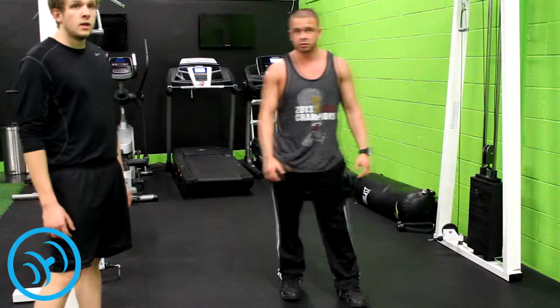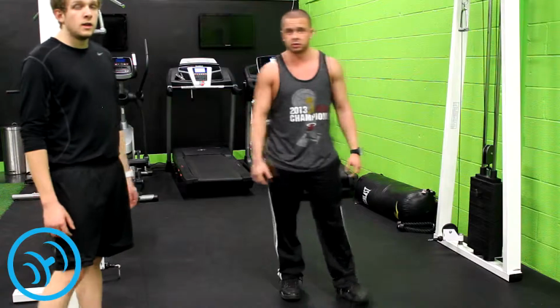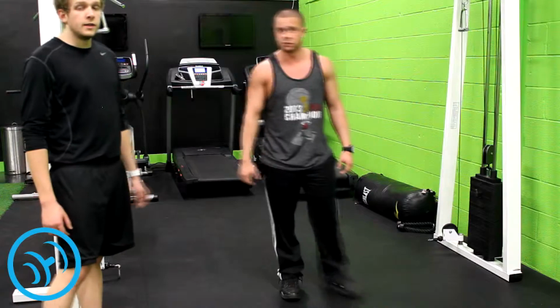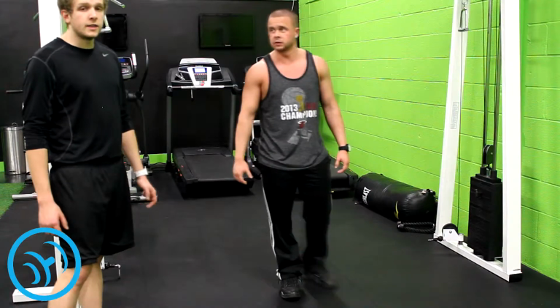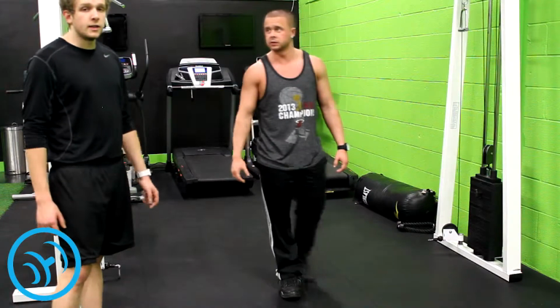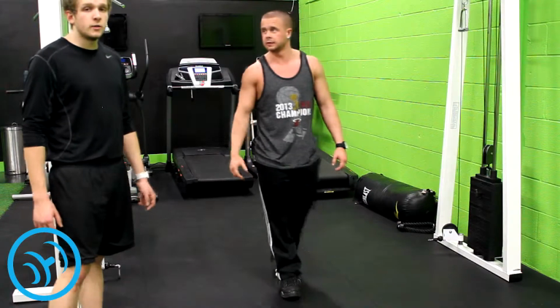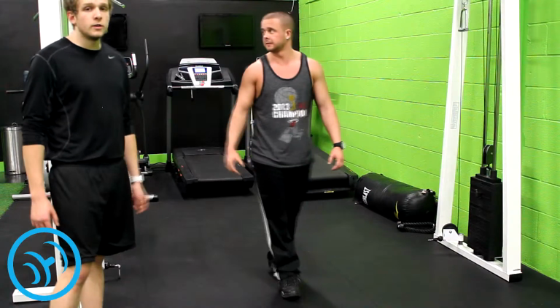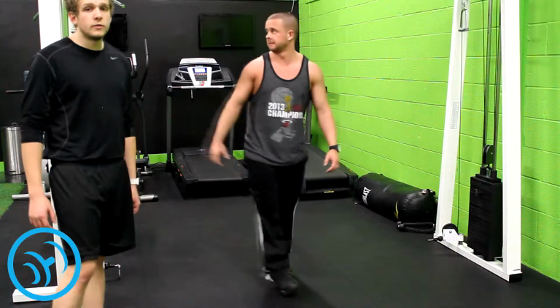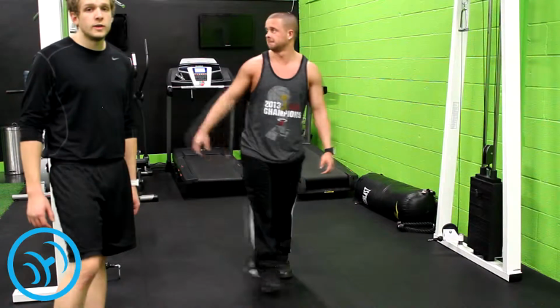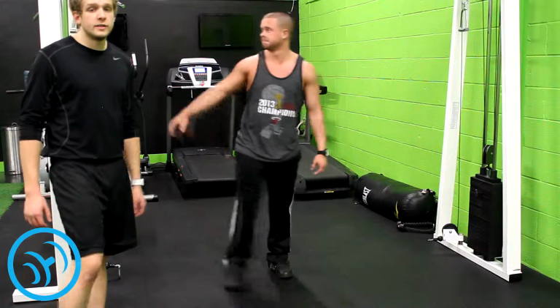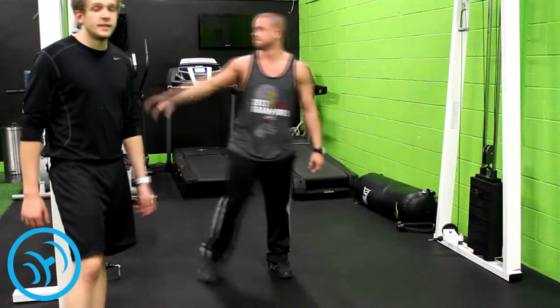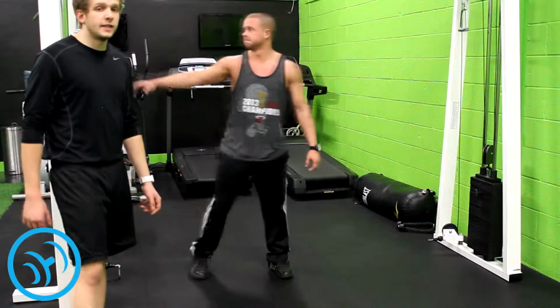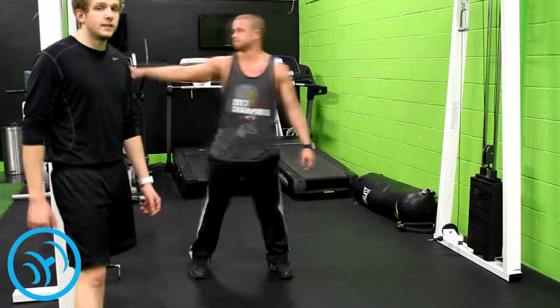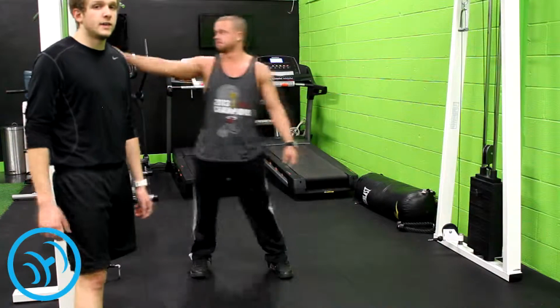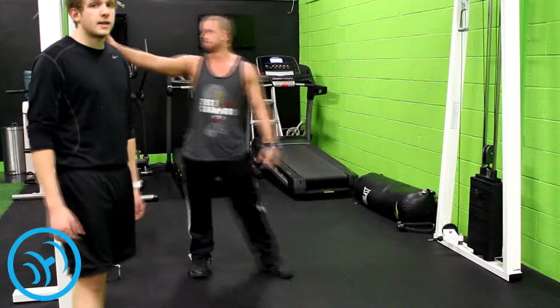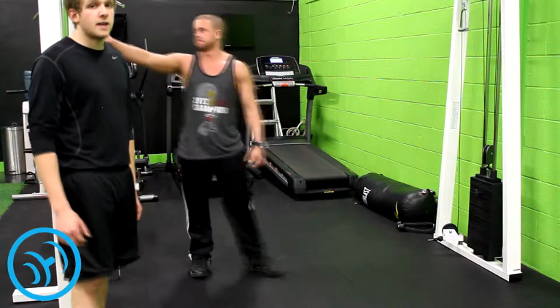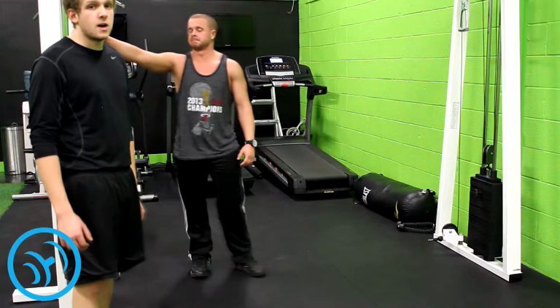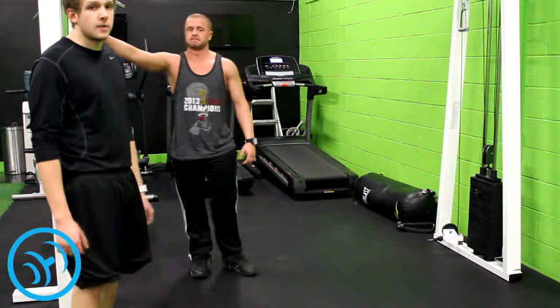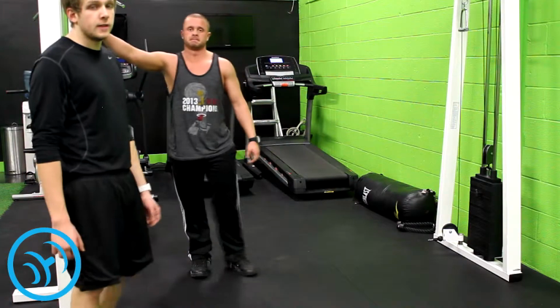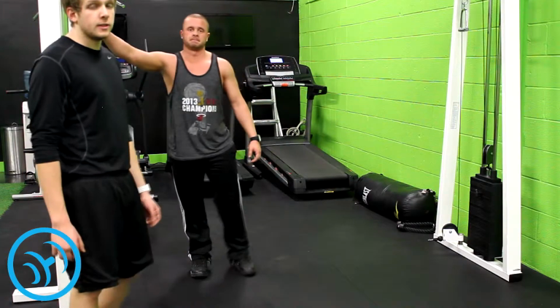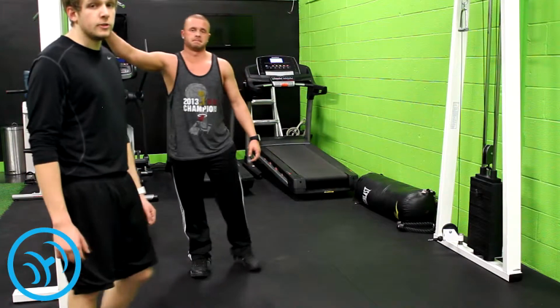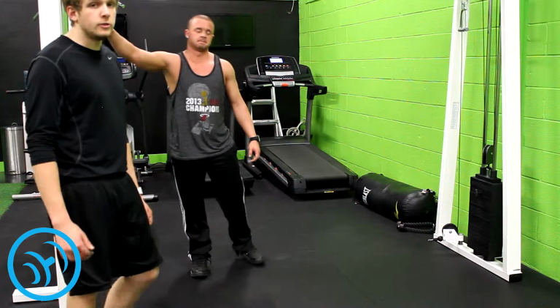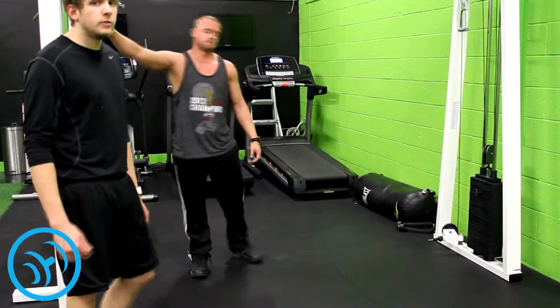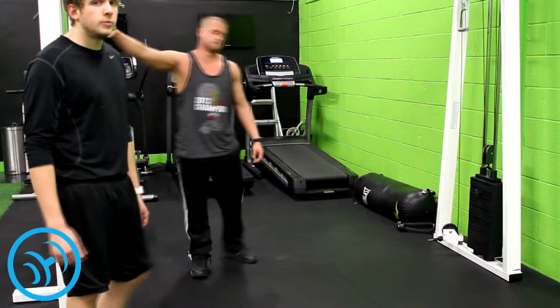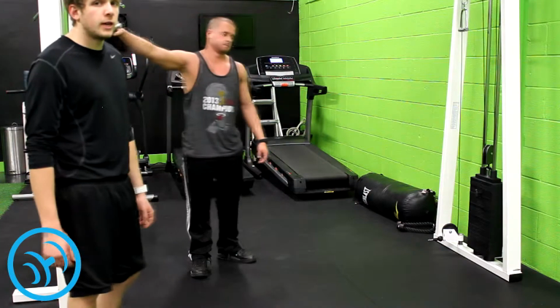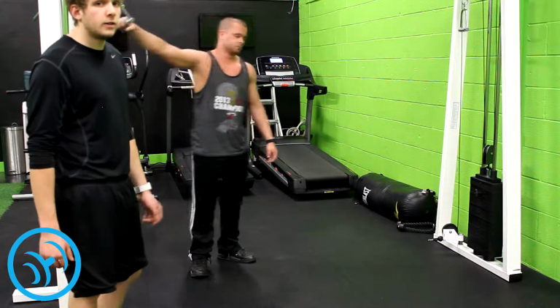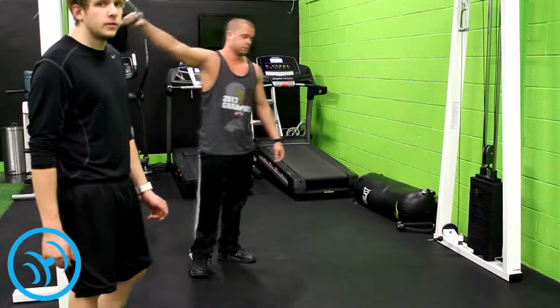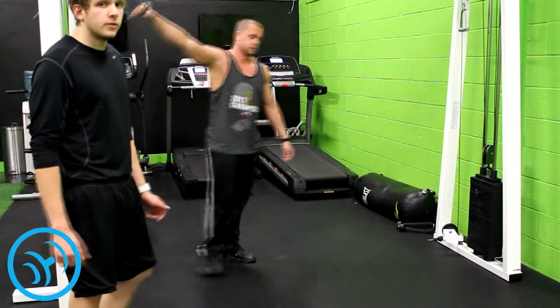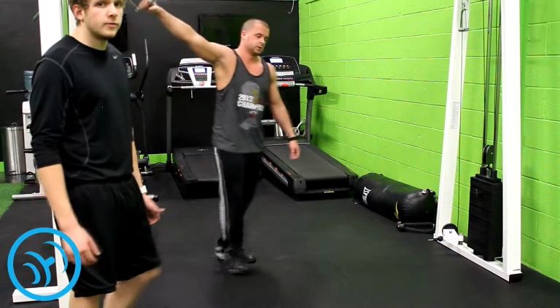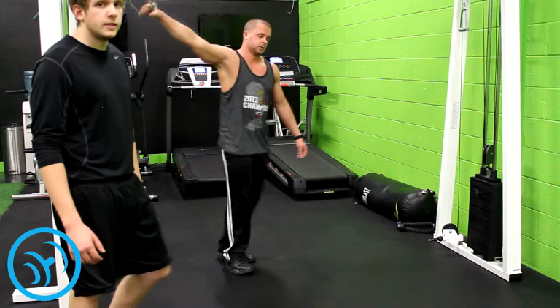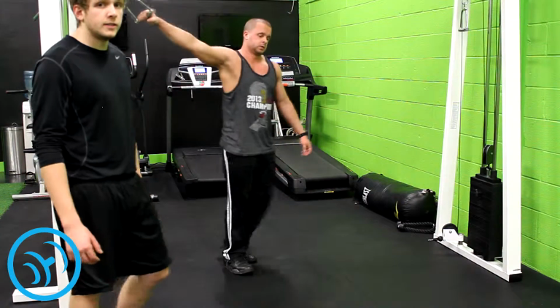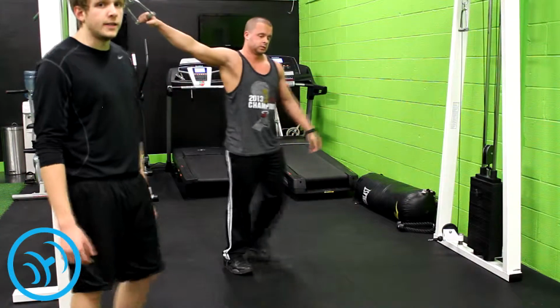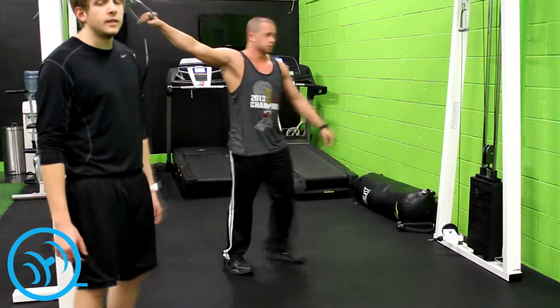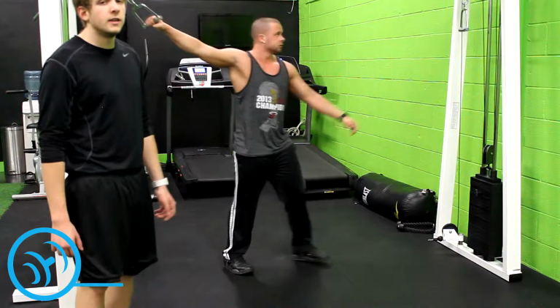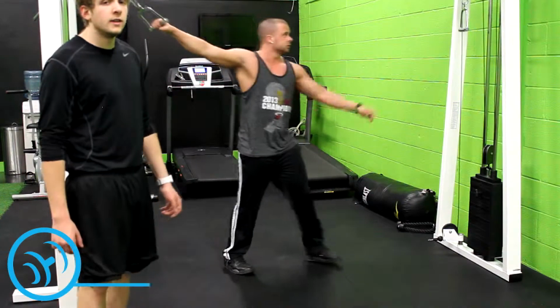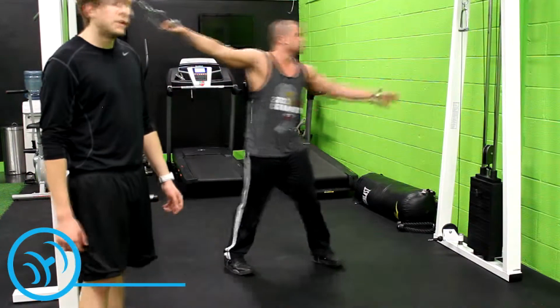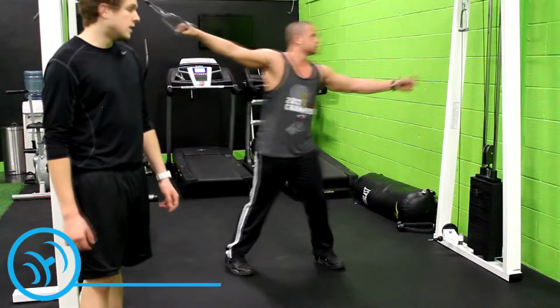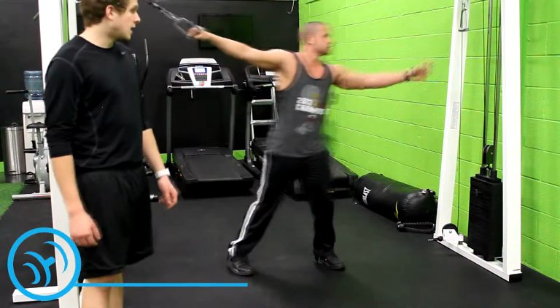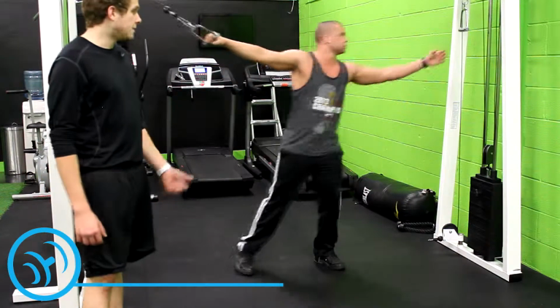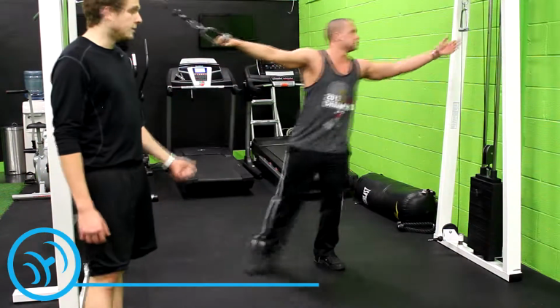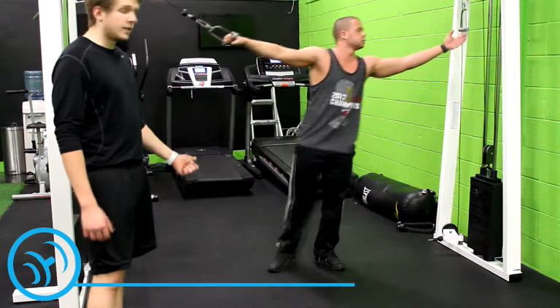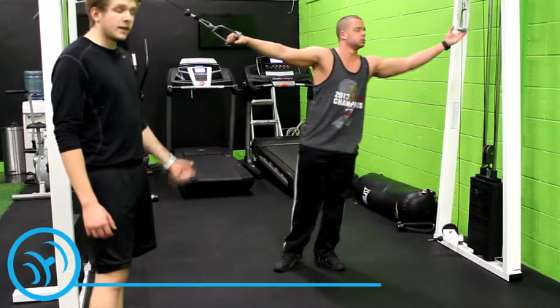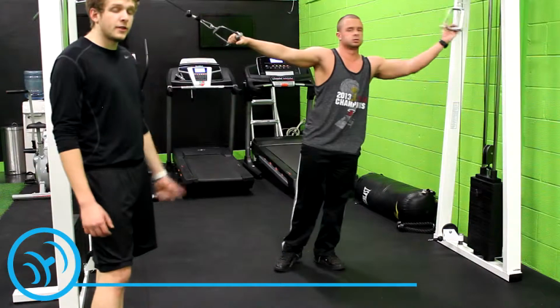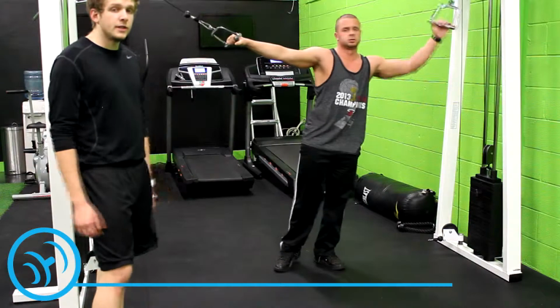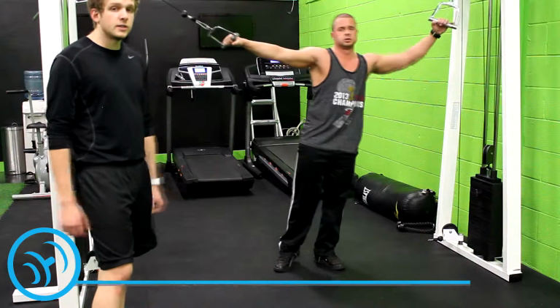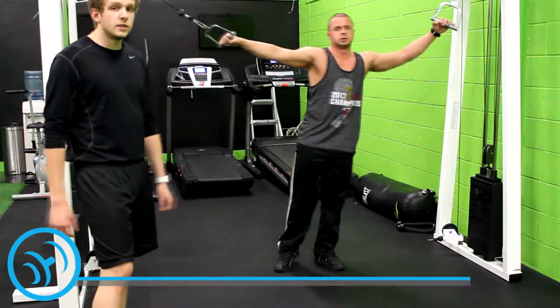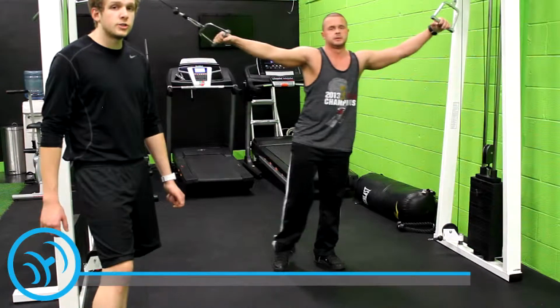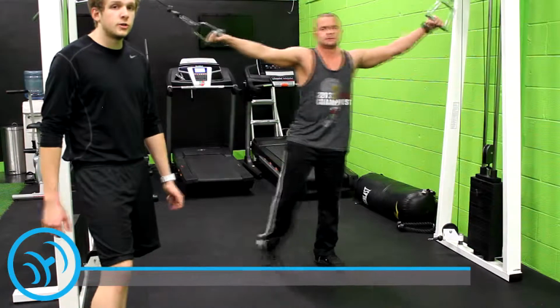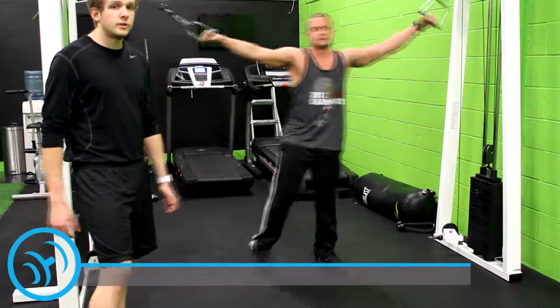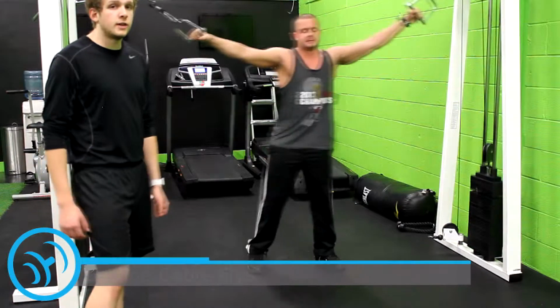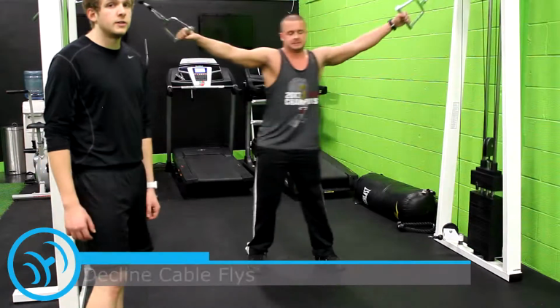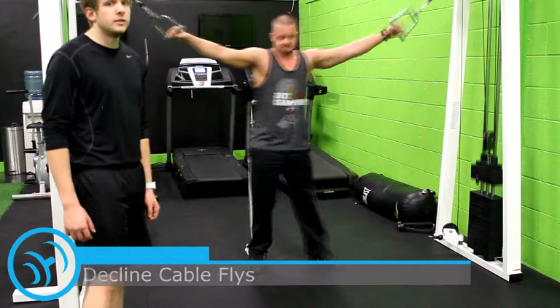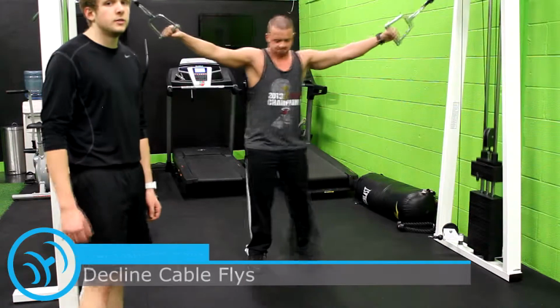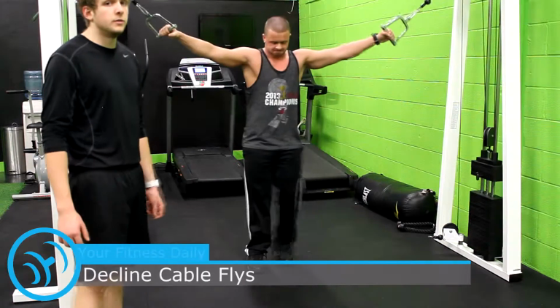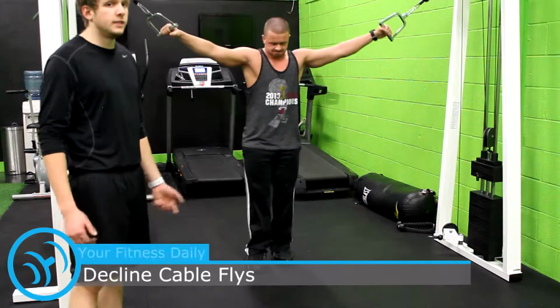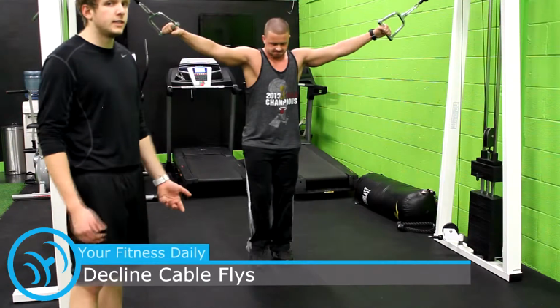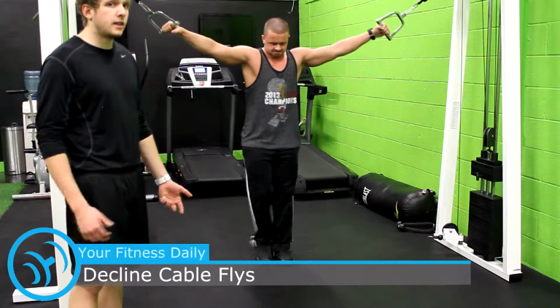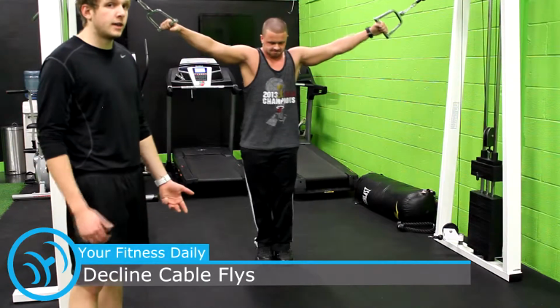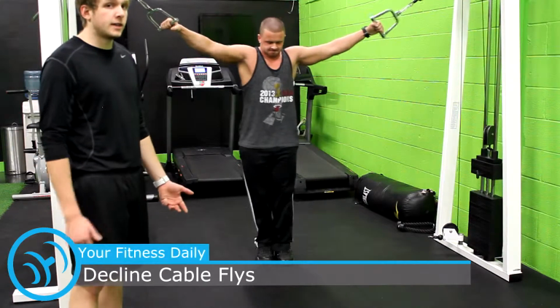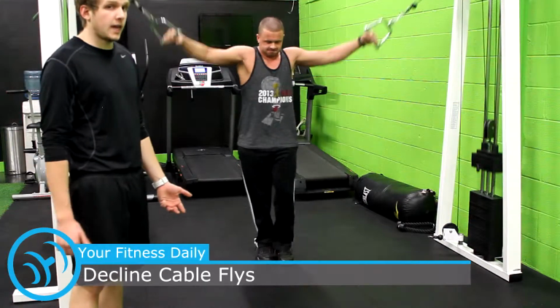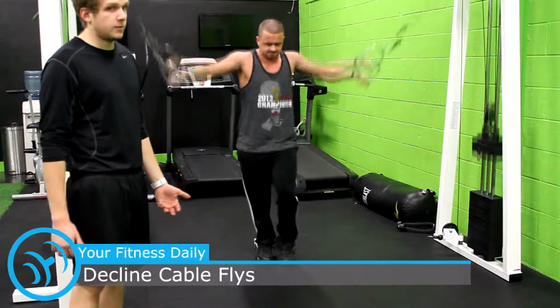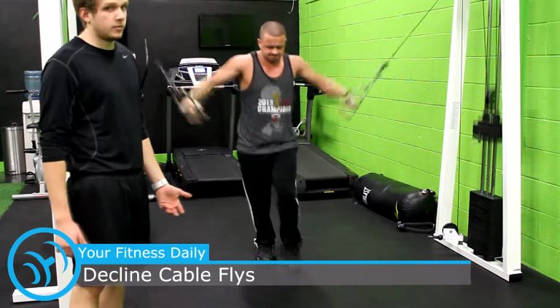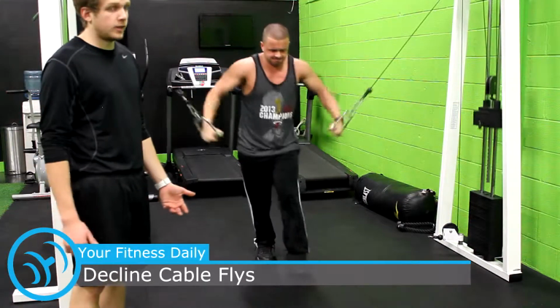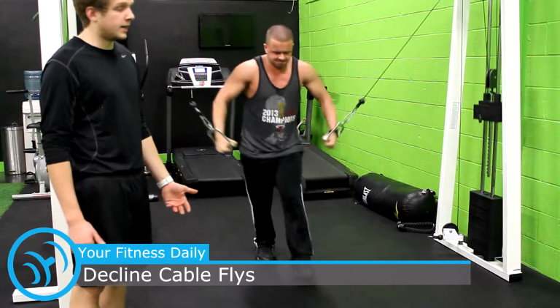Nick here with YourFitnessDaily.com and the YouTube channel Your Fitness Daily. I'm here with Anthony, and he's going to show us how to do decline cable flies.